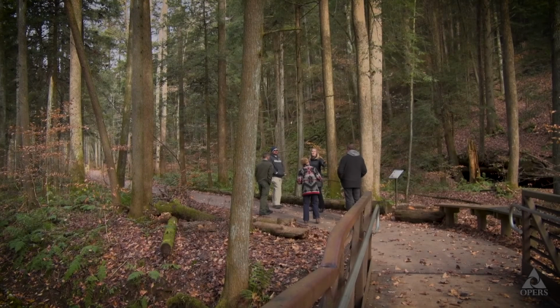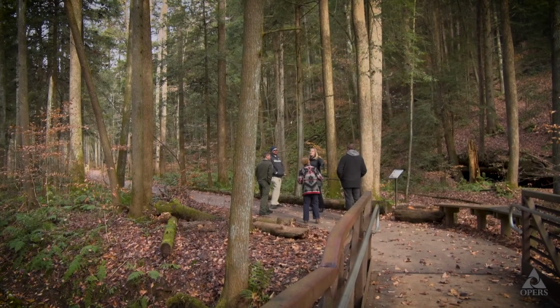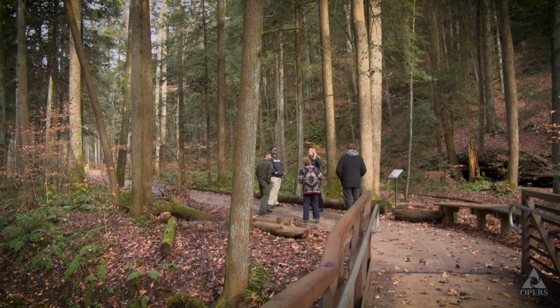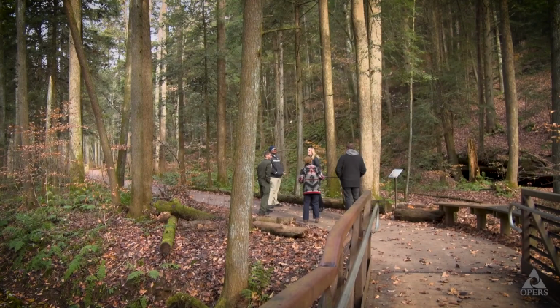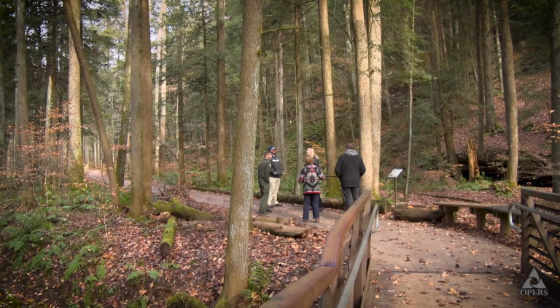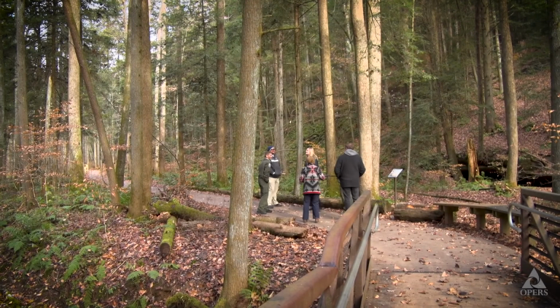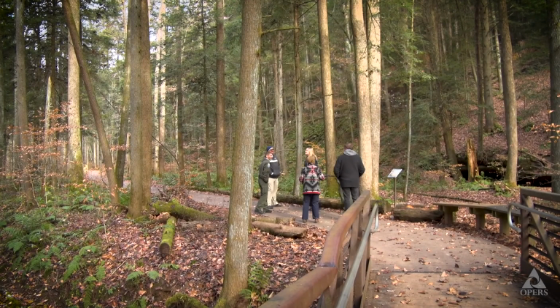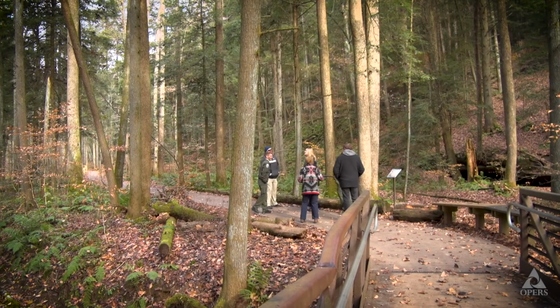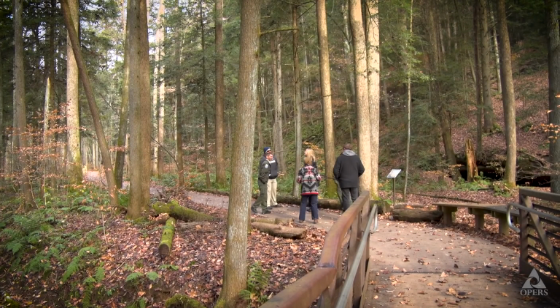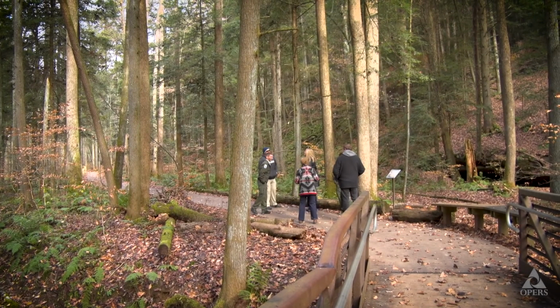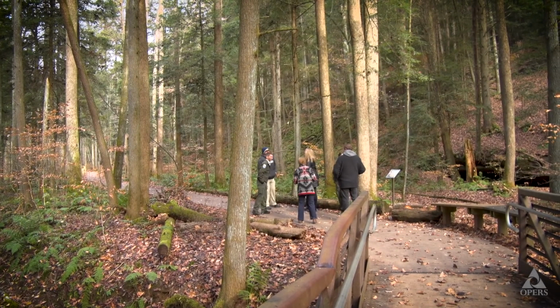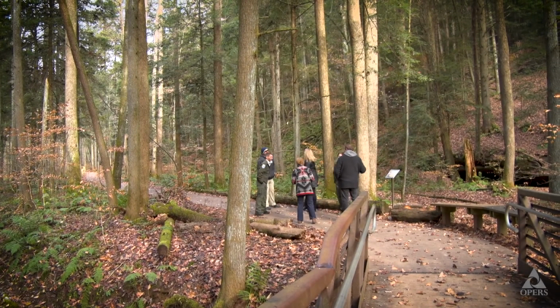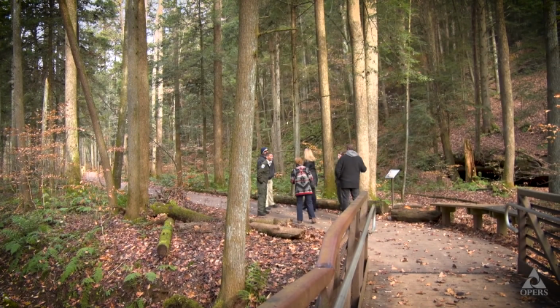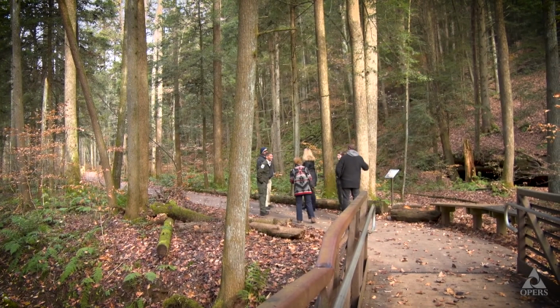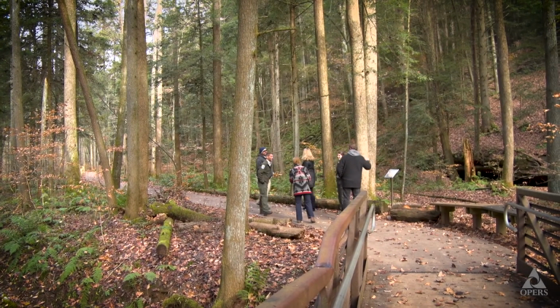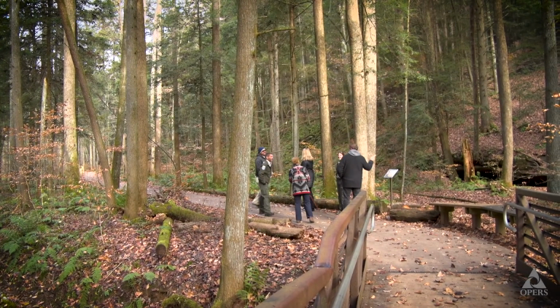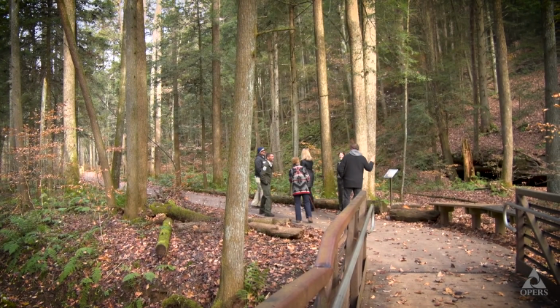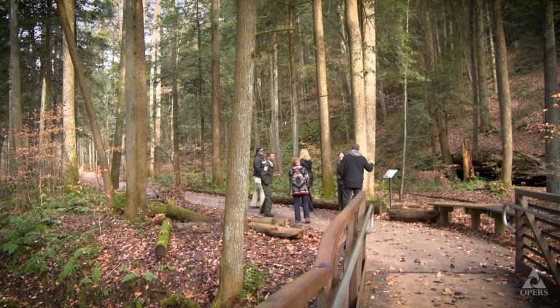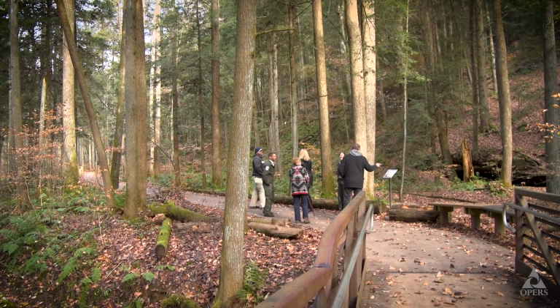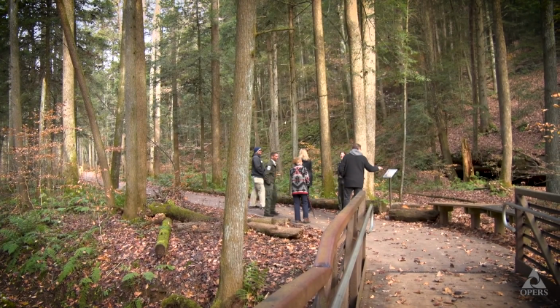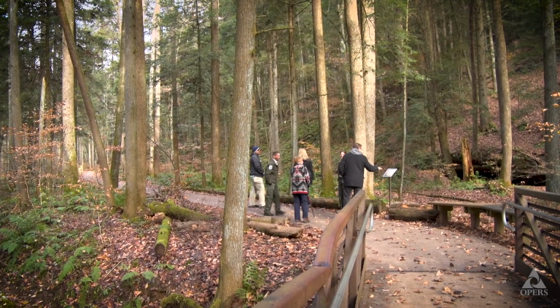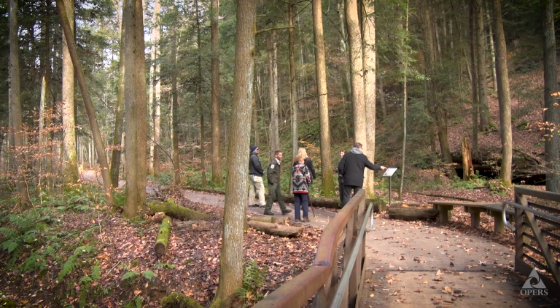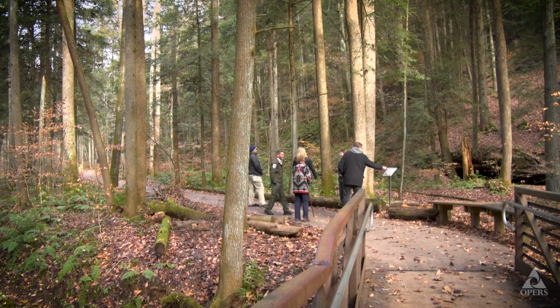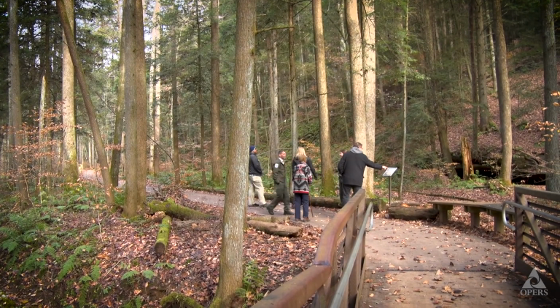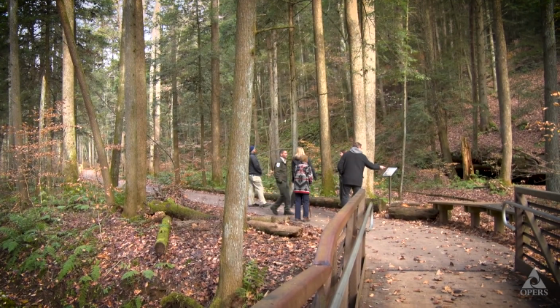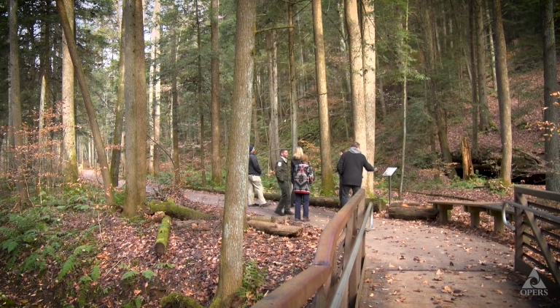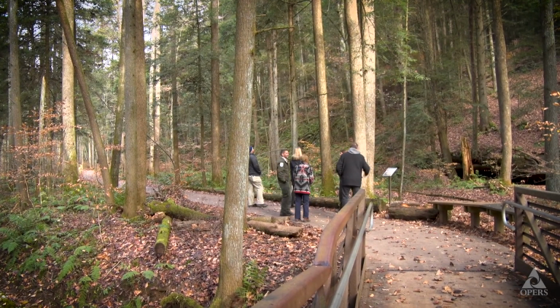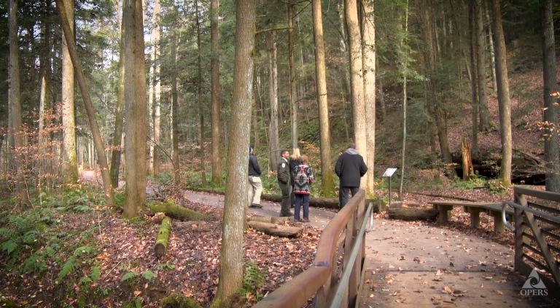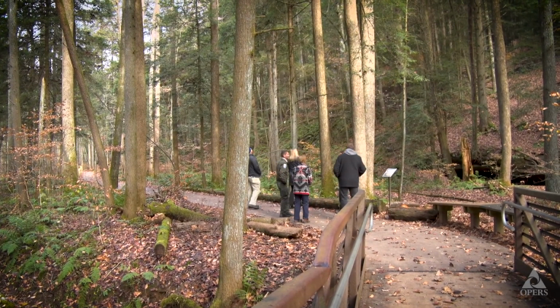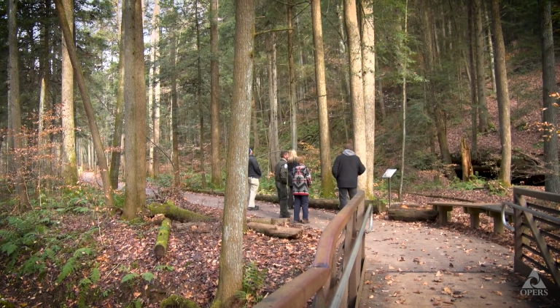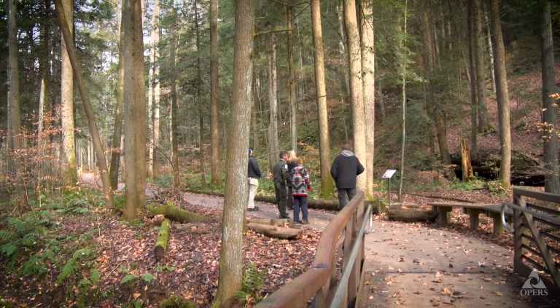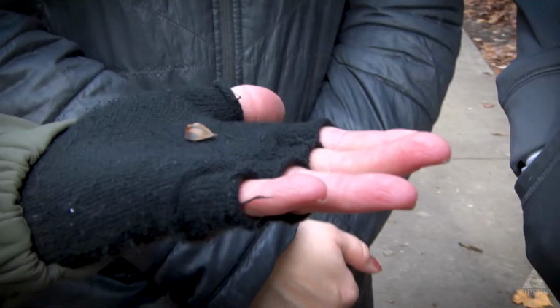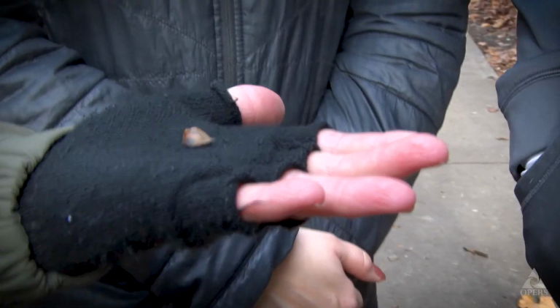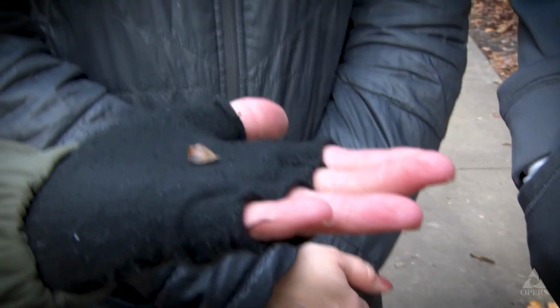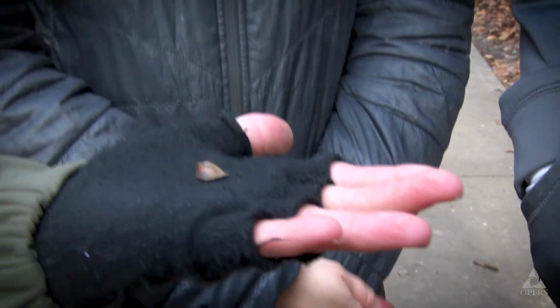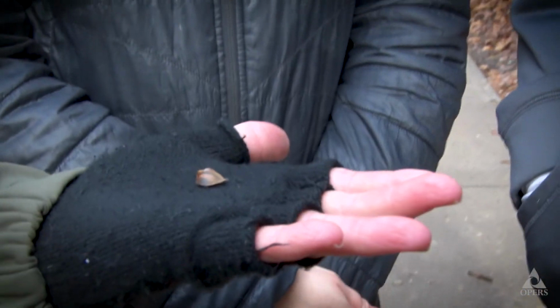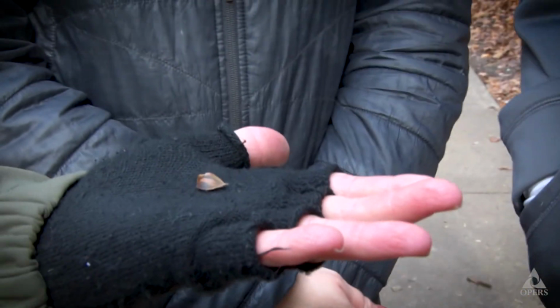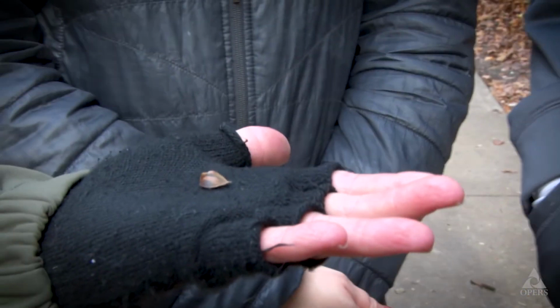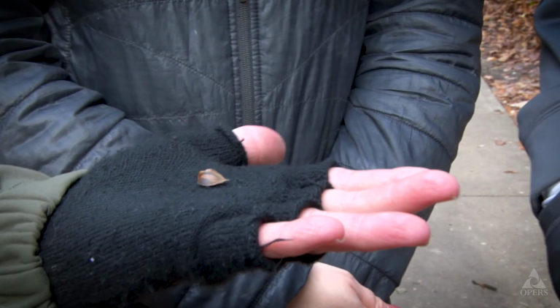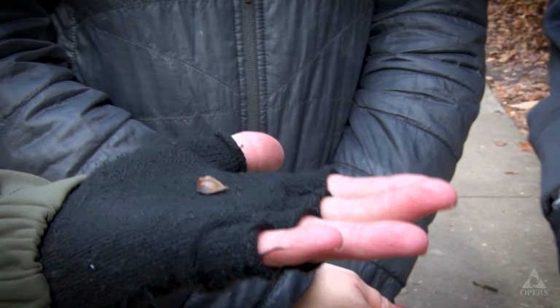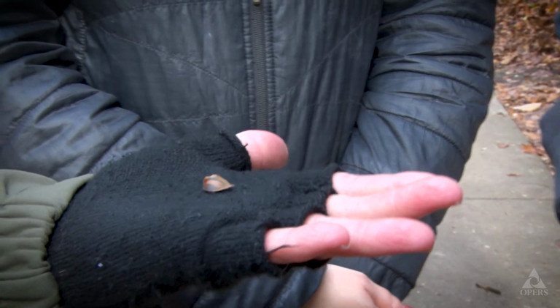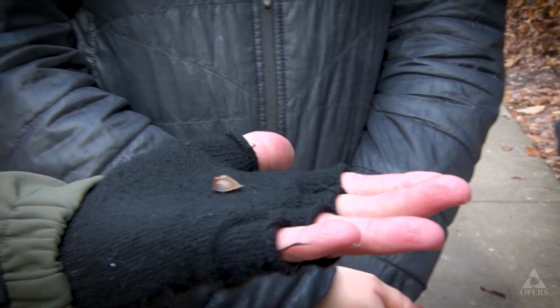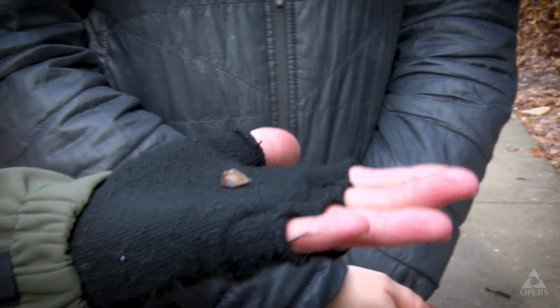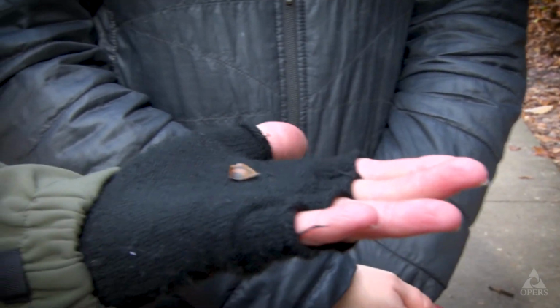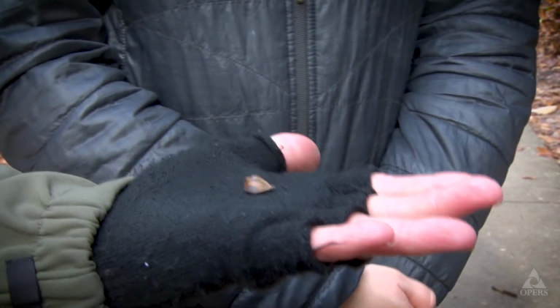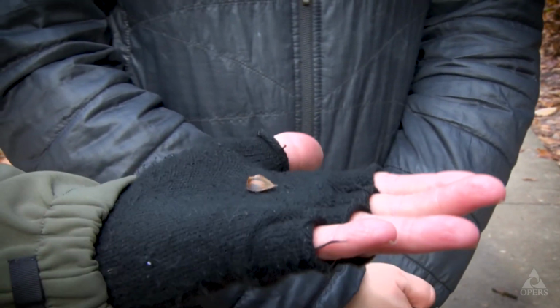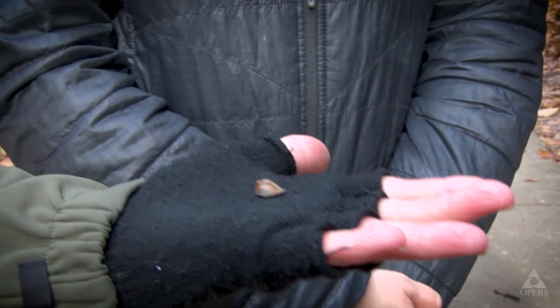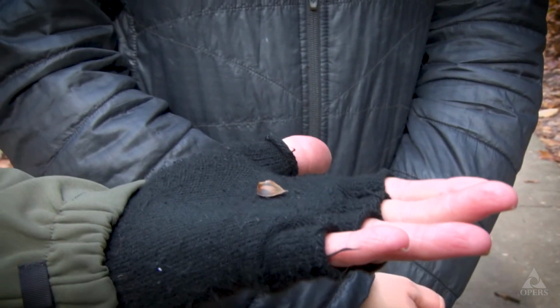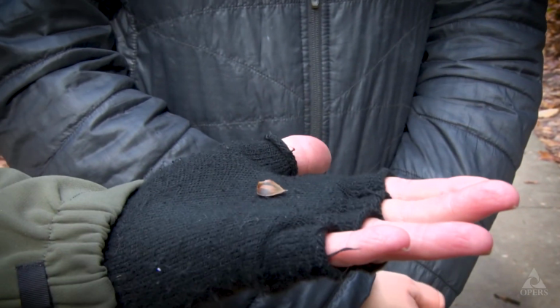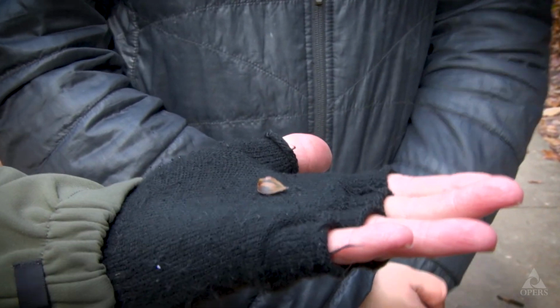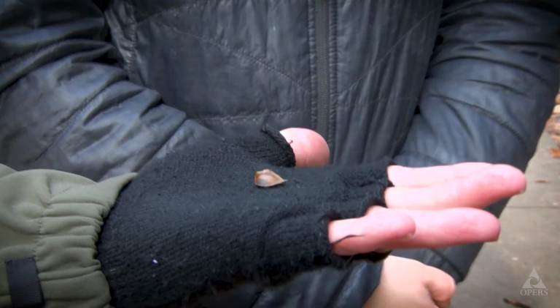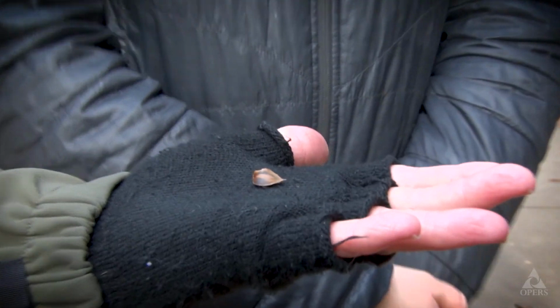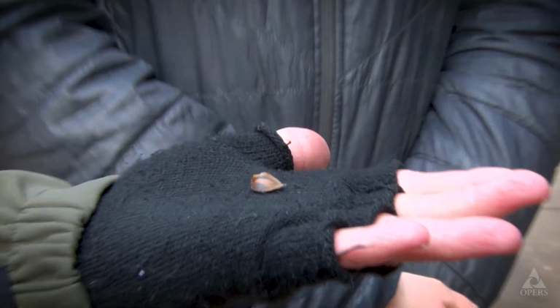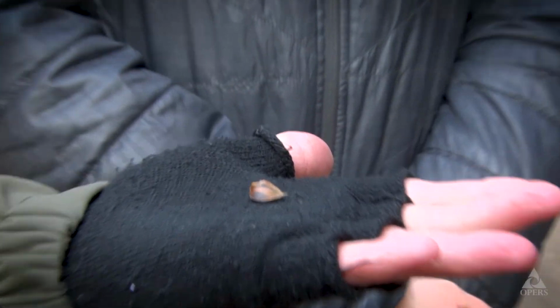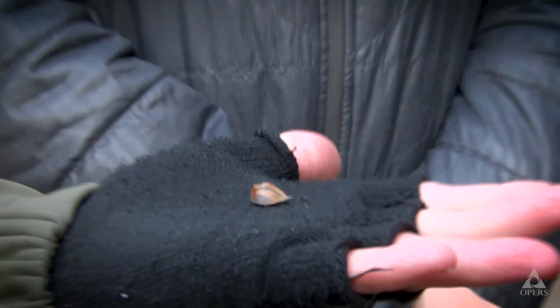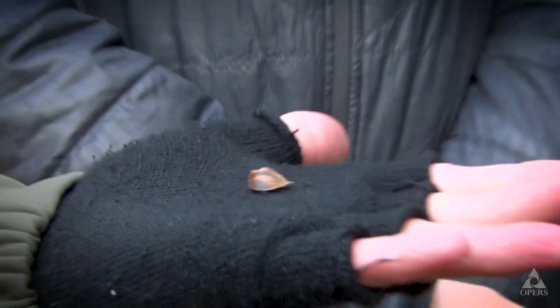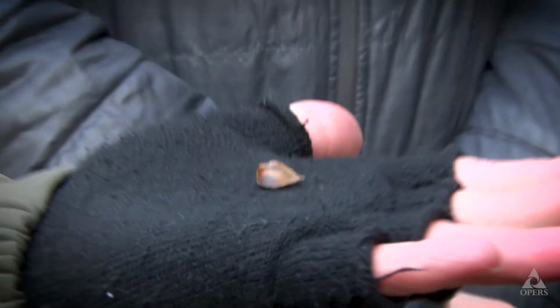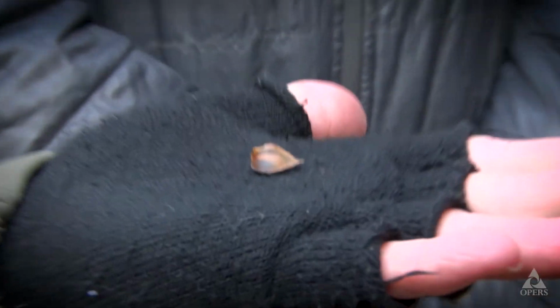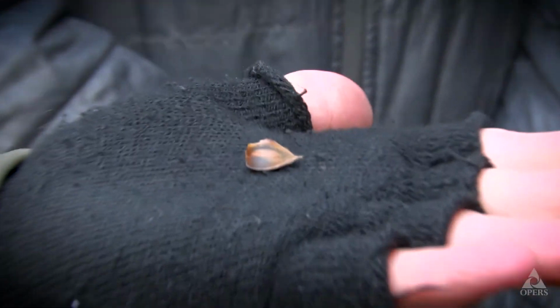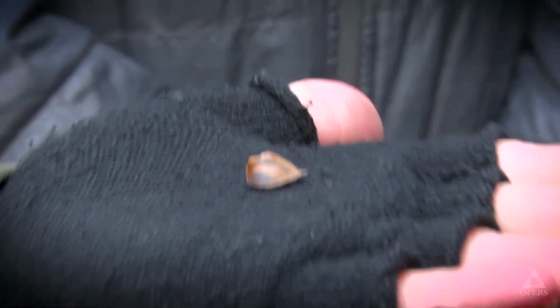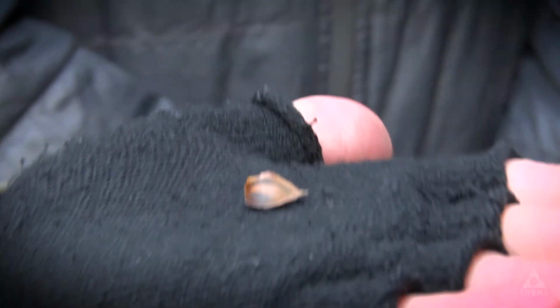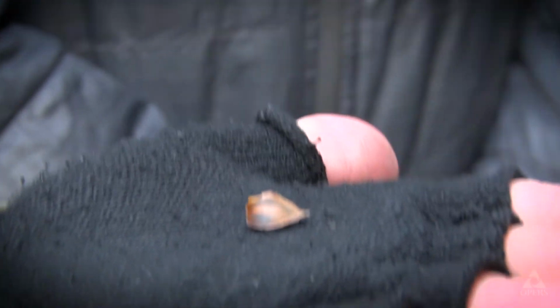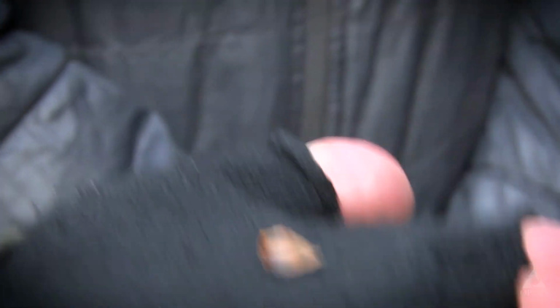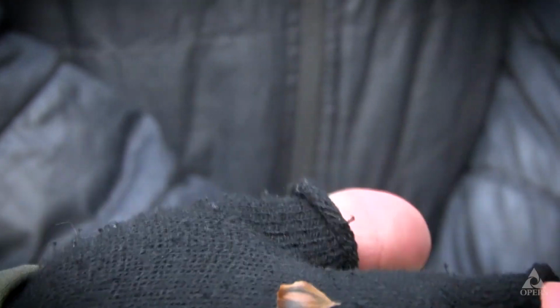These are beech nuts. I call them a trail food. They're really best in September when they're ripe and ready.